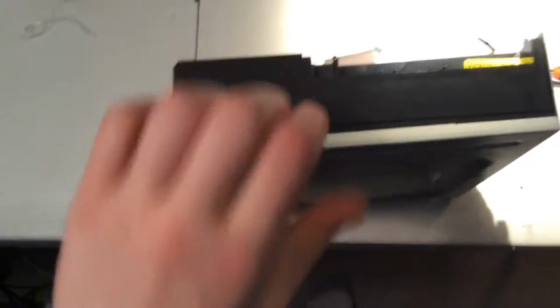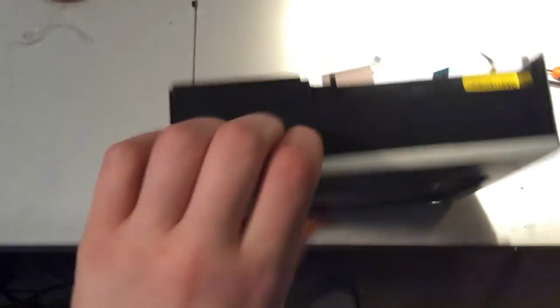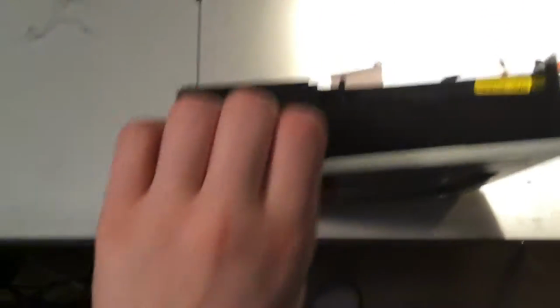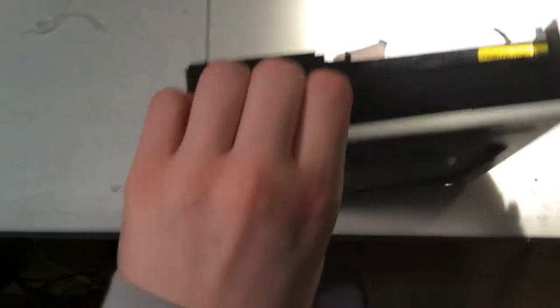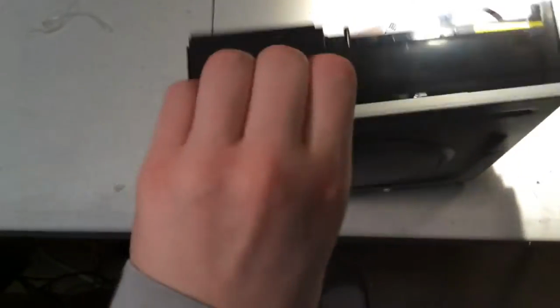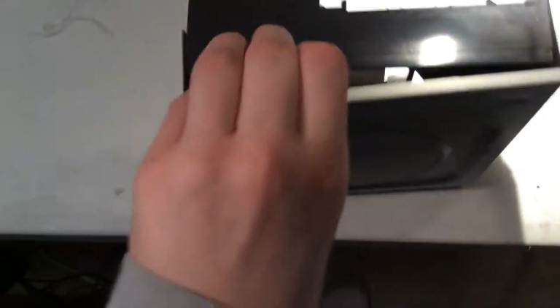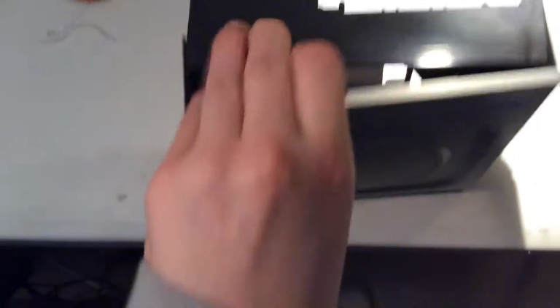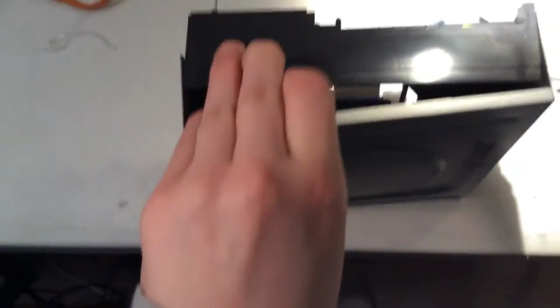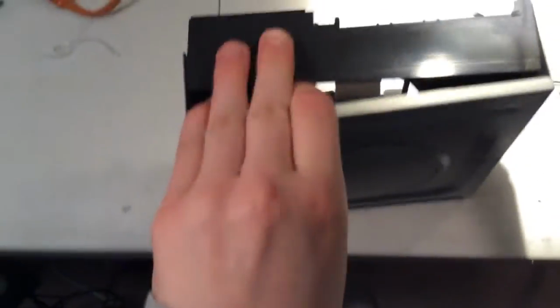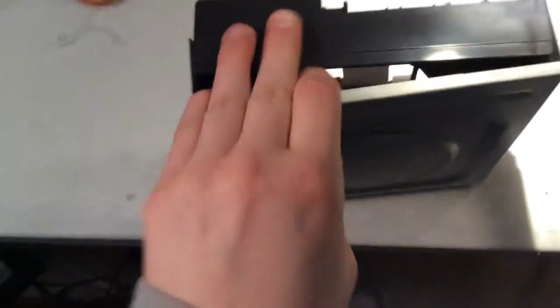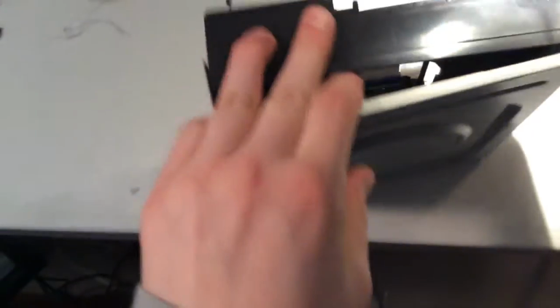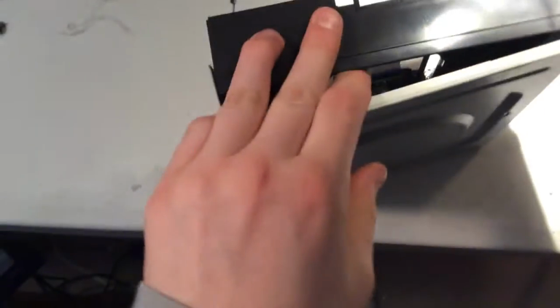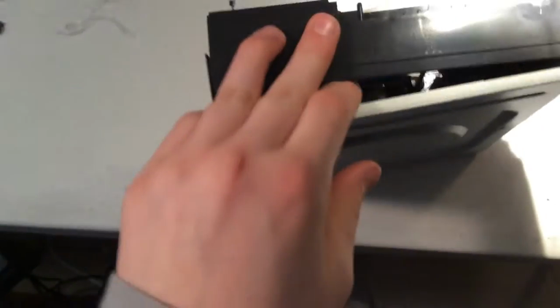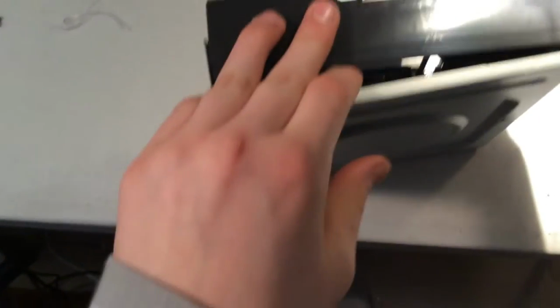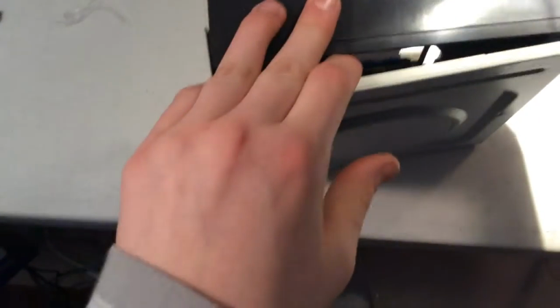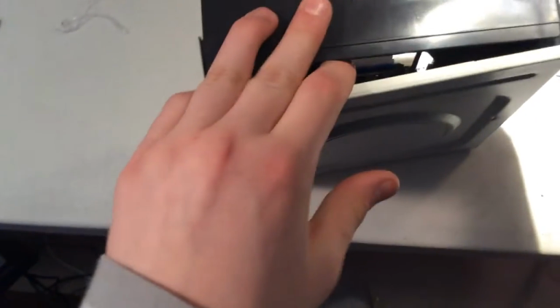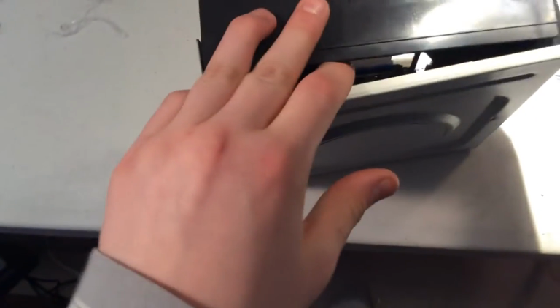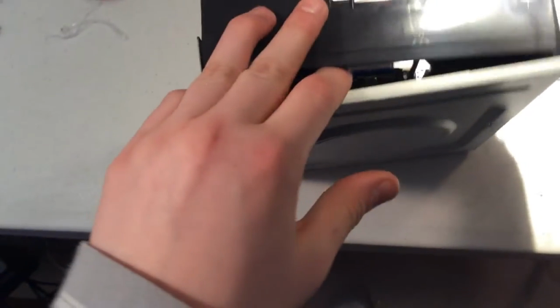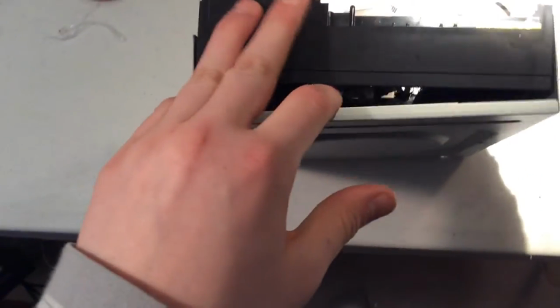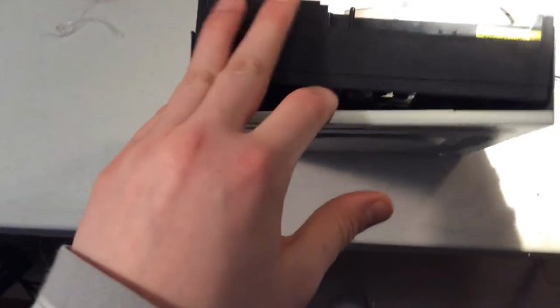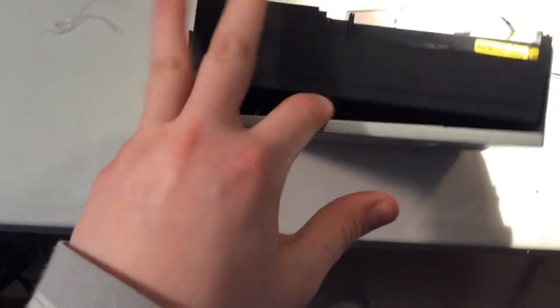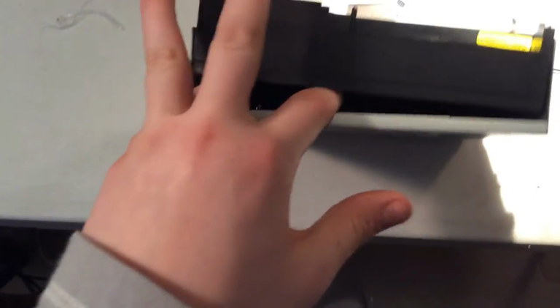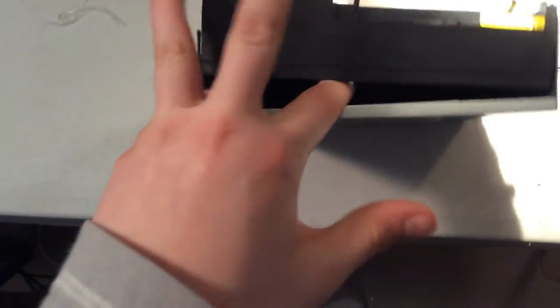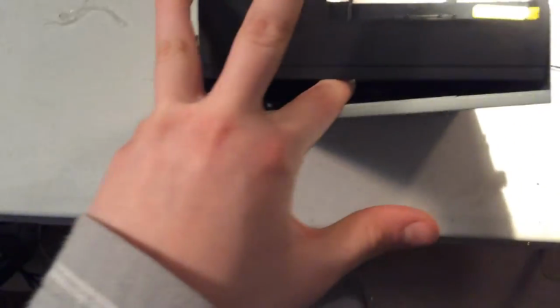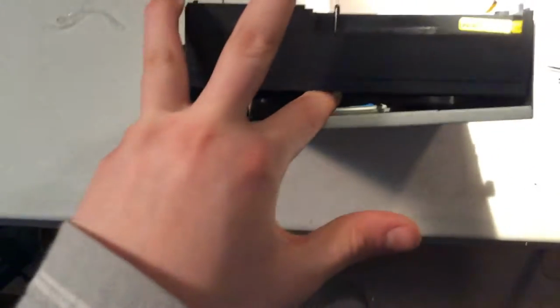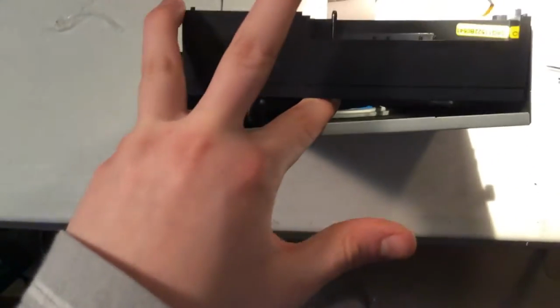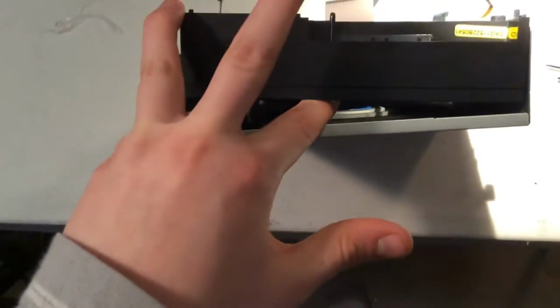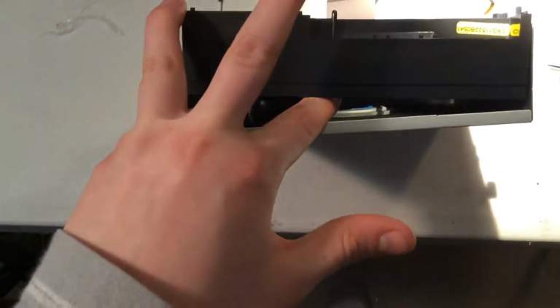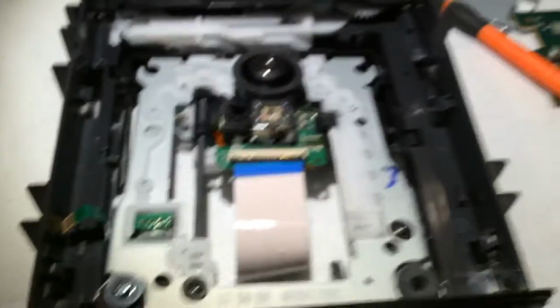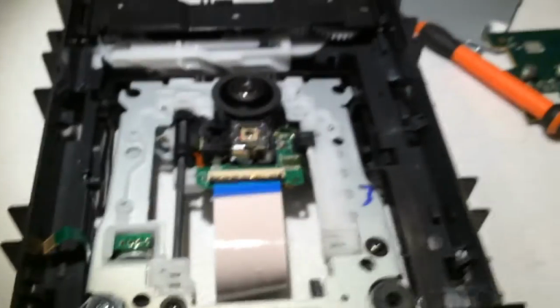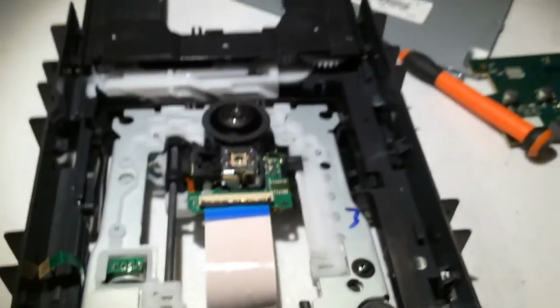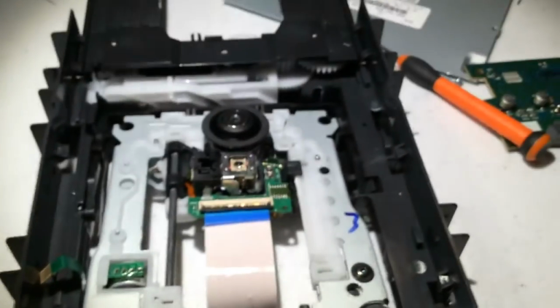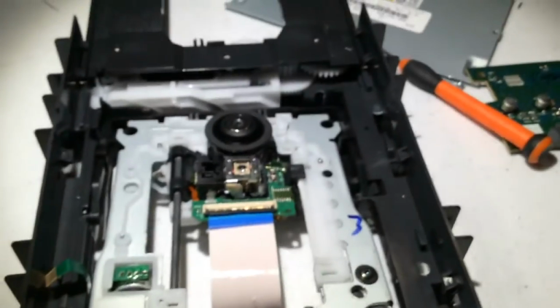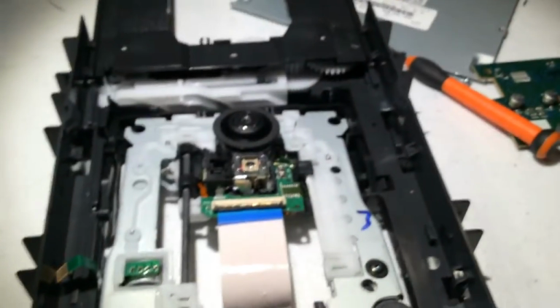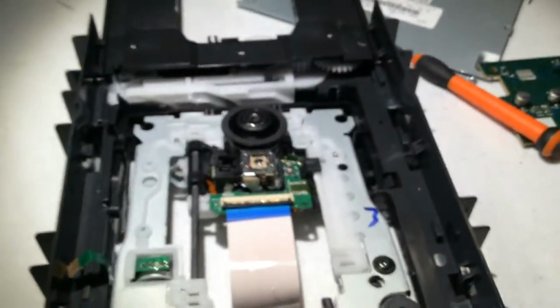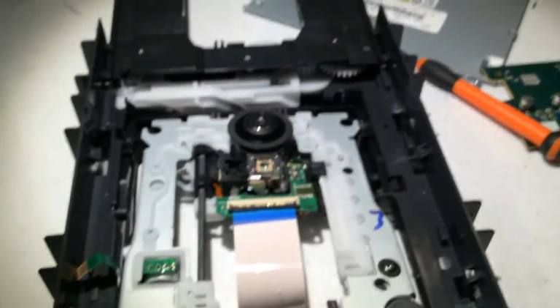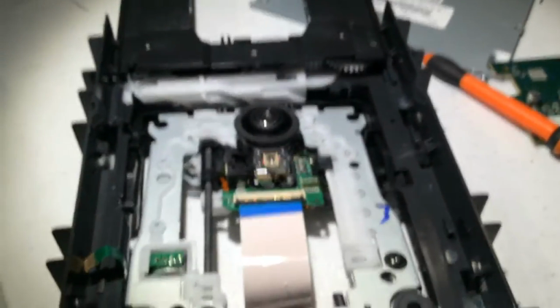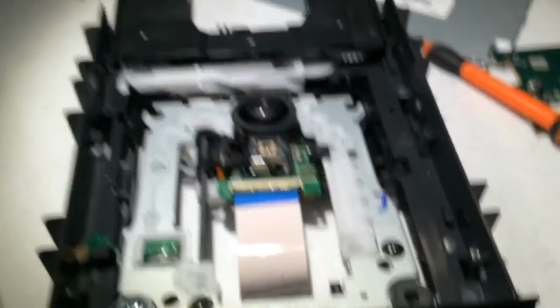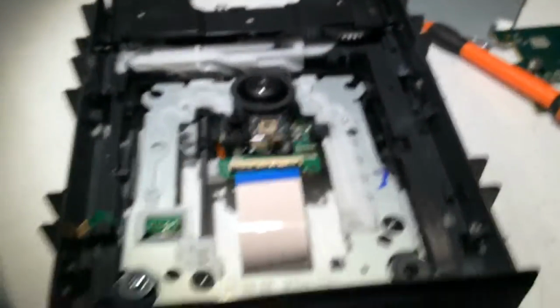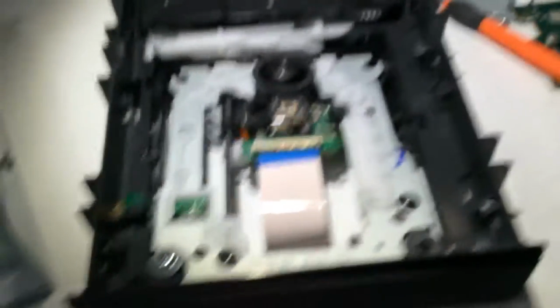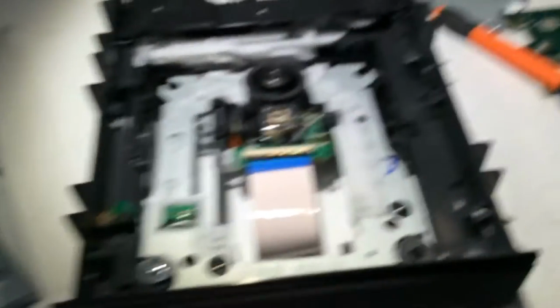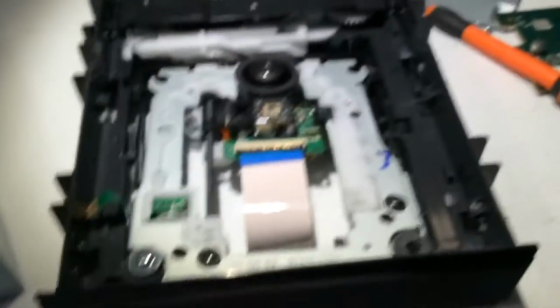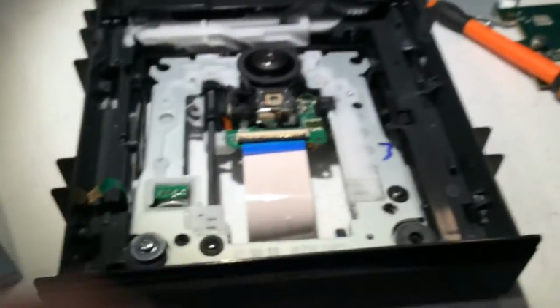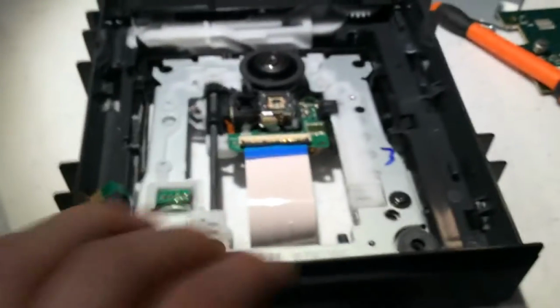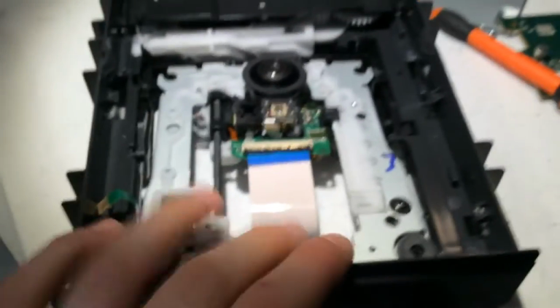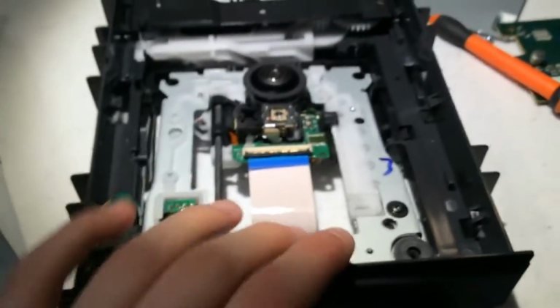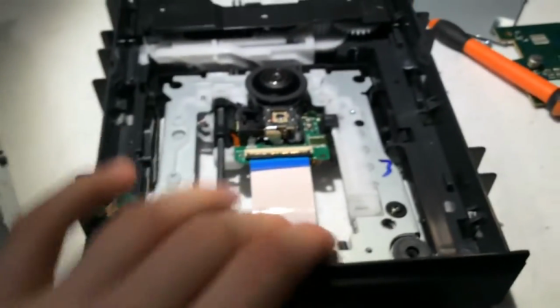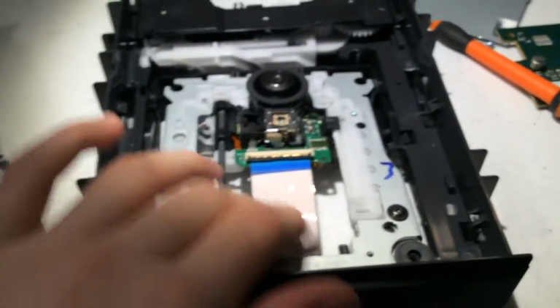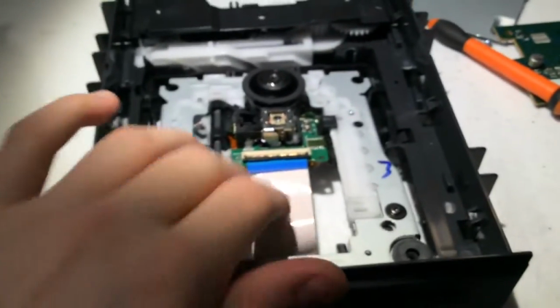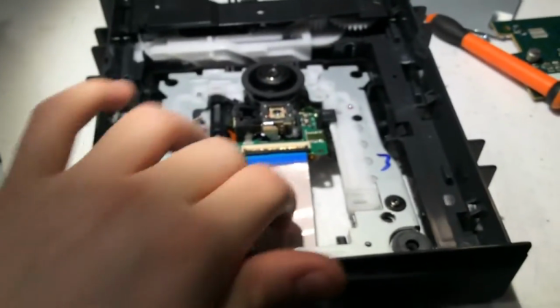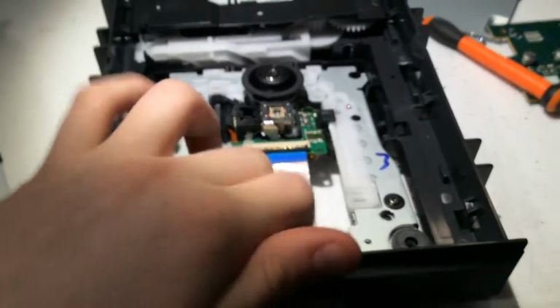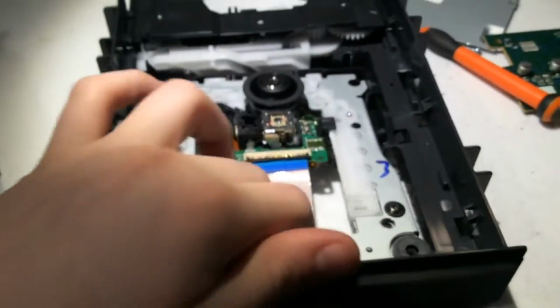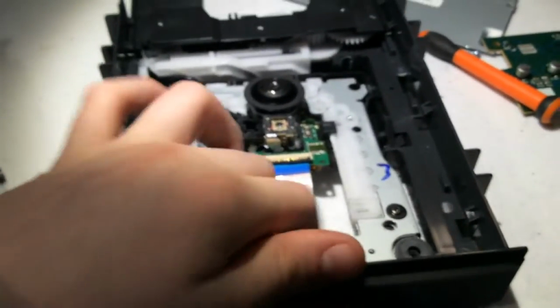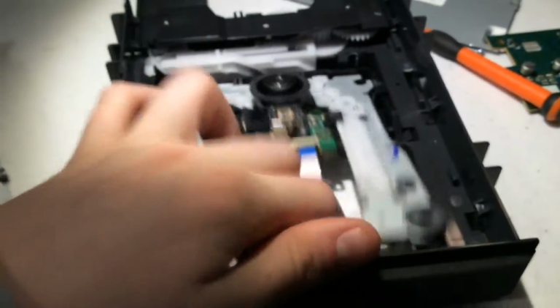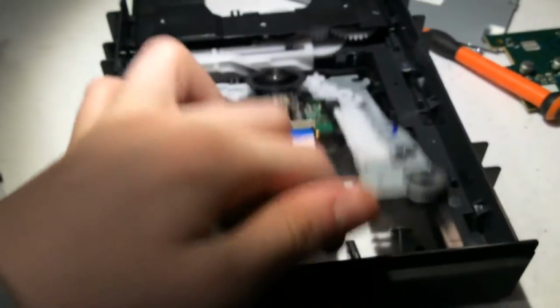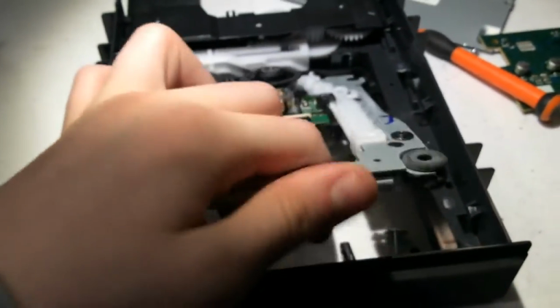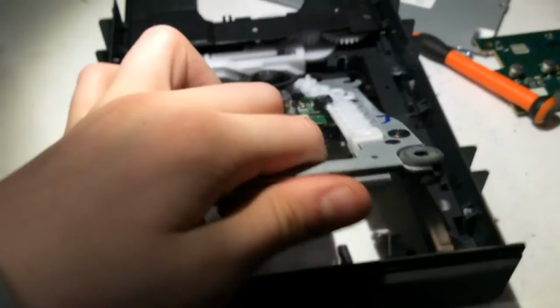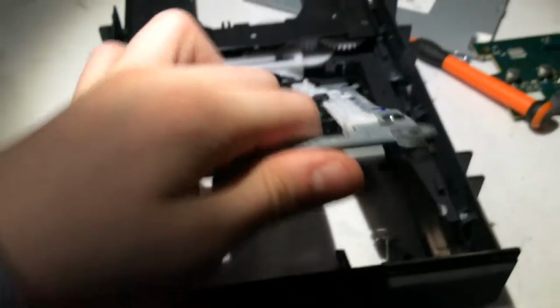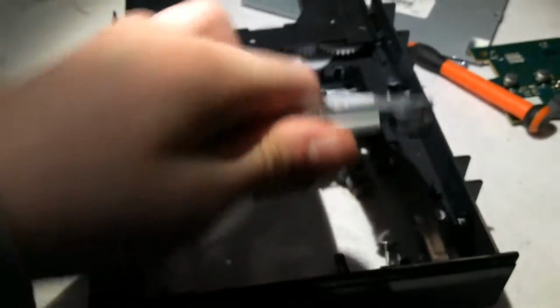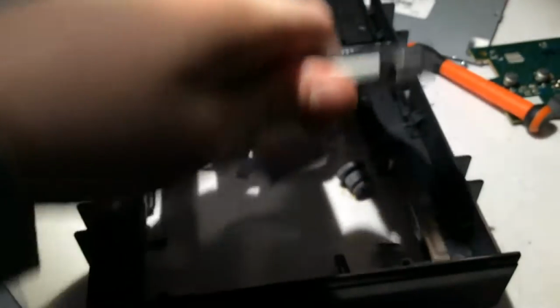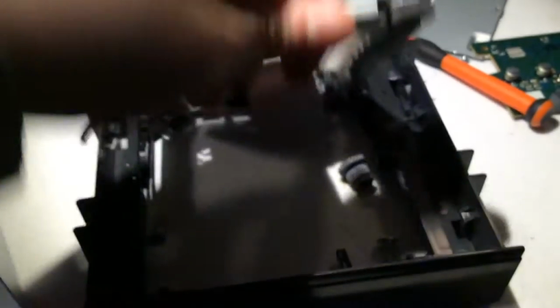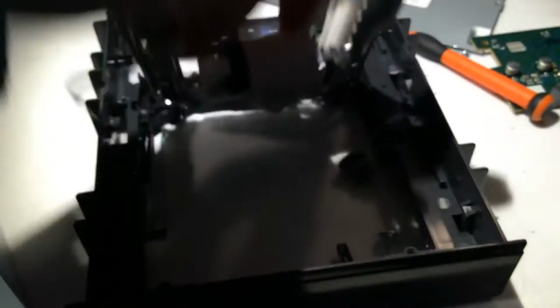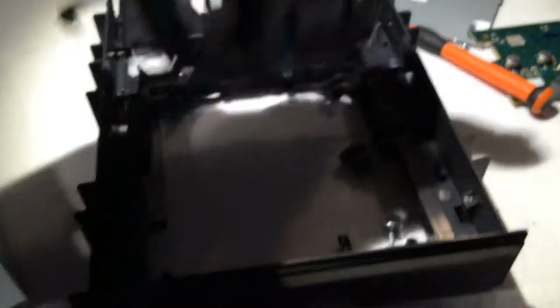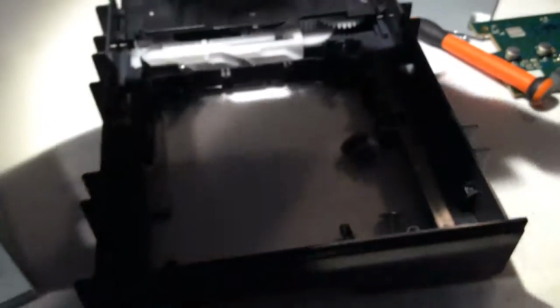Then you're gonna want to pull off the back panel — this is a little hard doing one-handed. Once you have that done, you can just pull that right out.